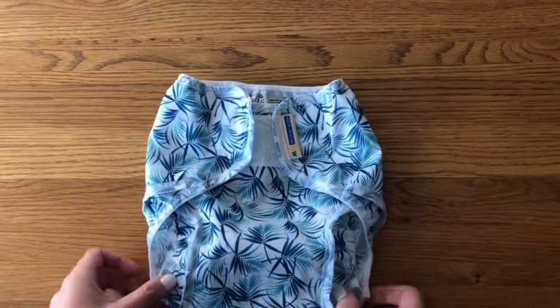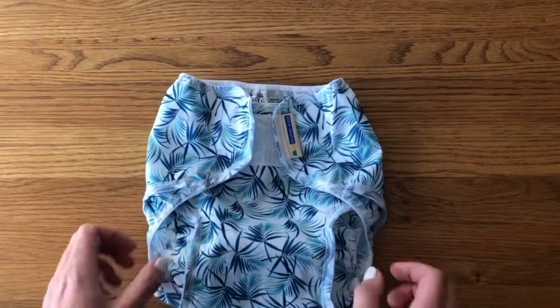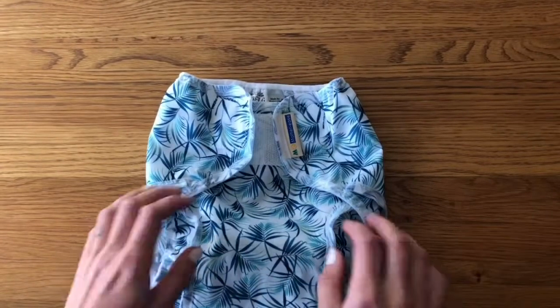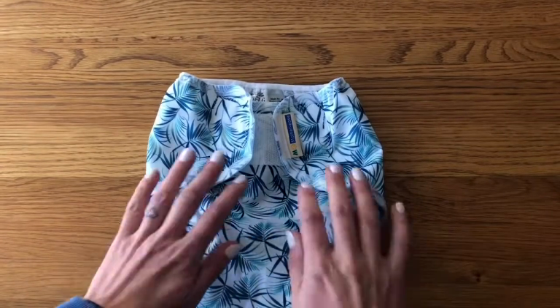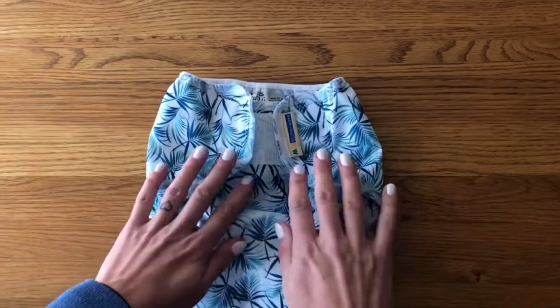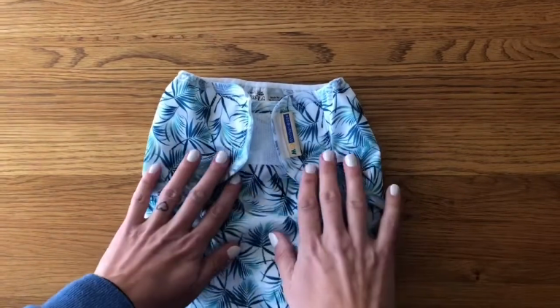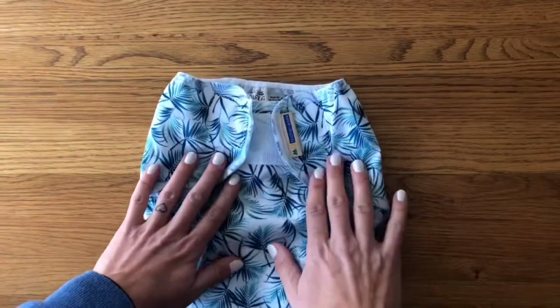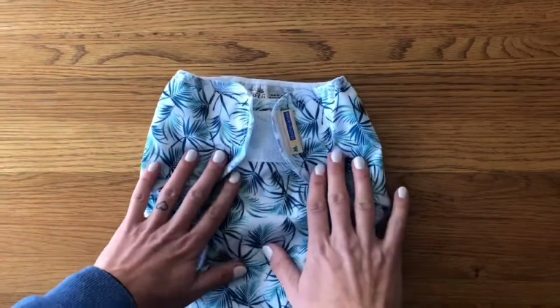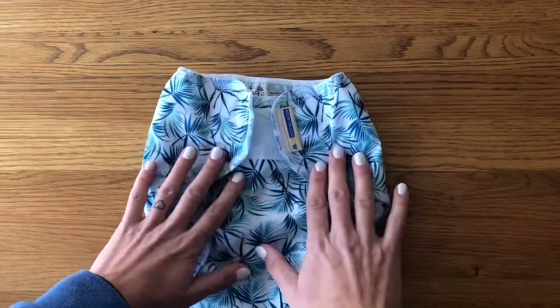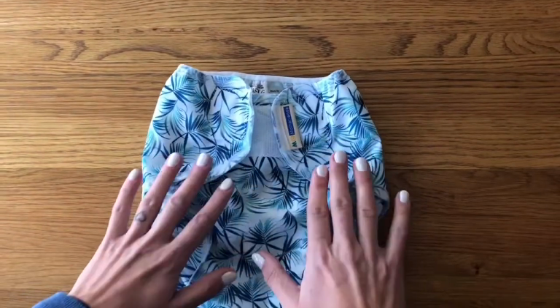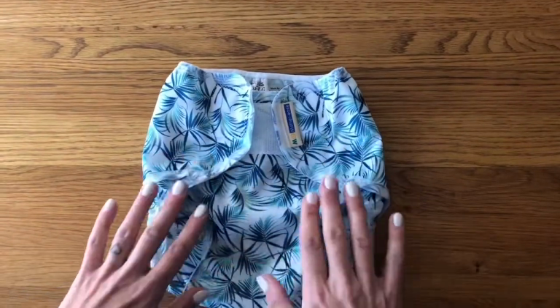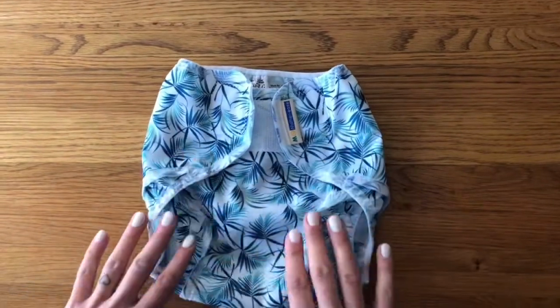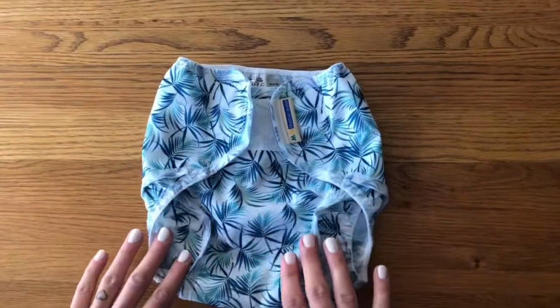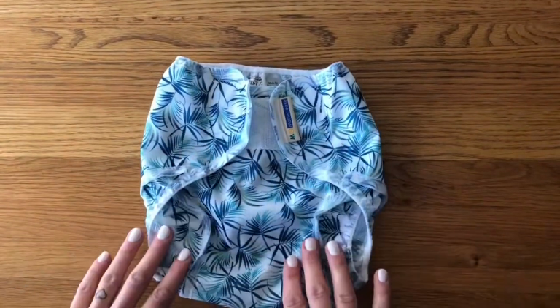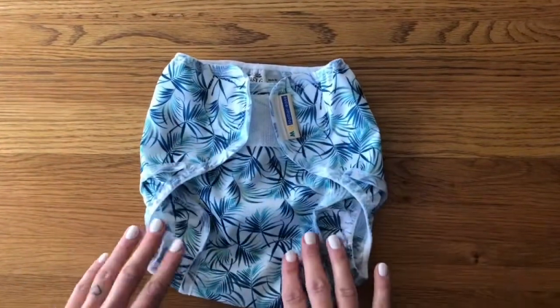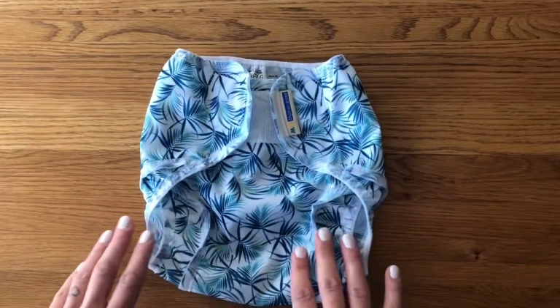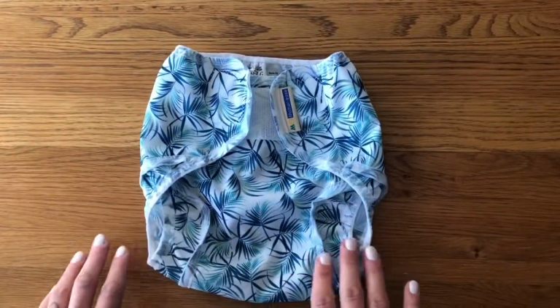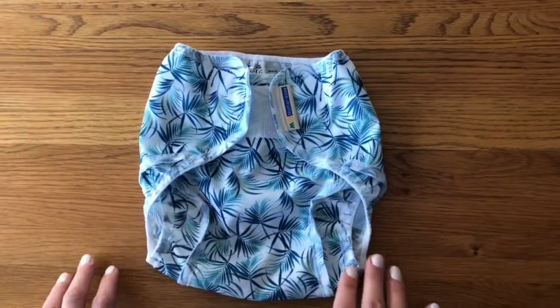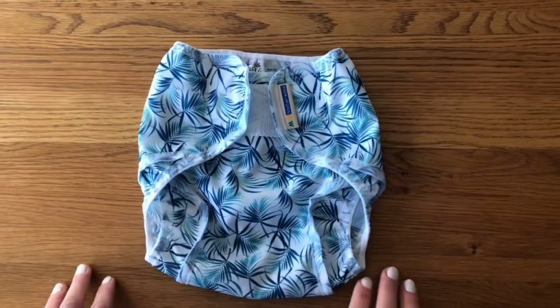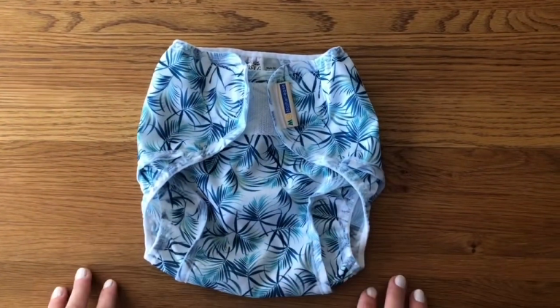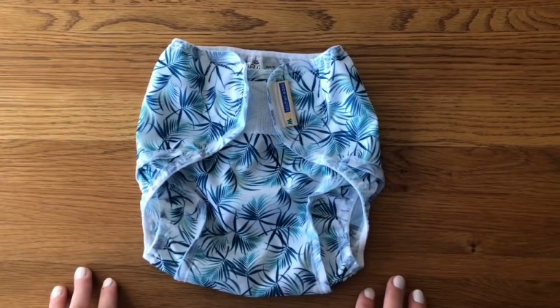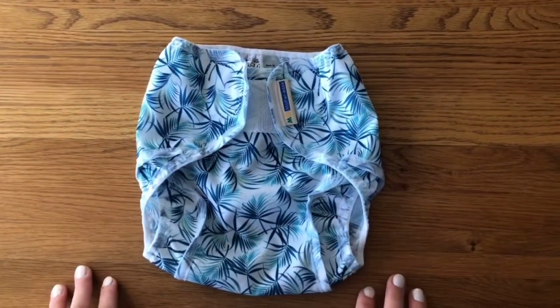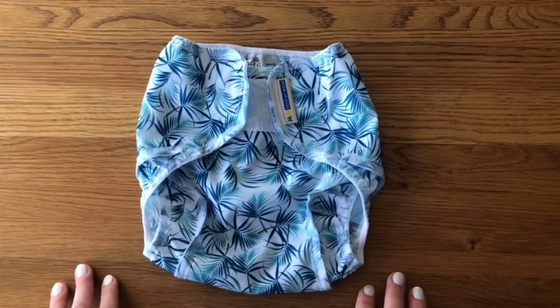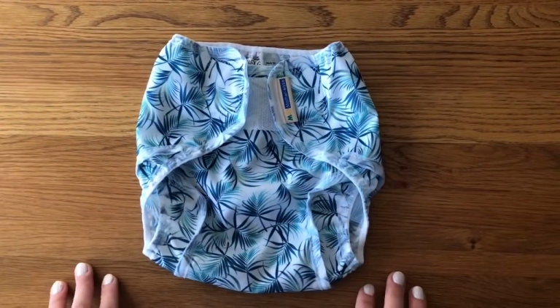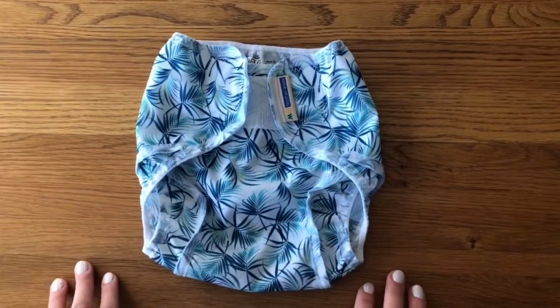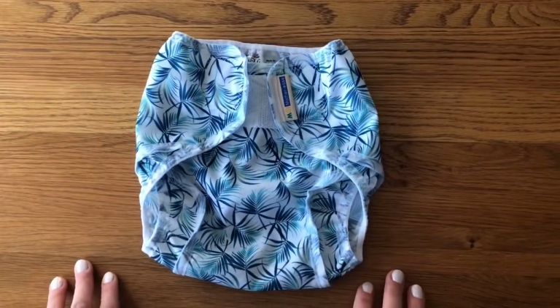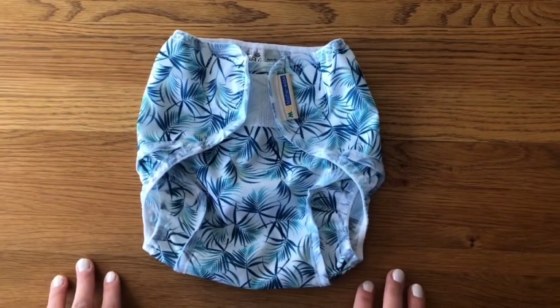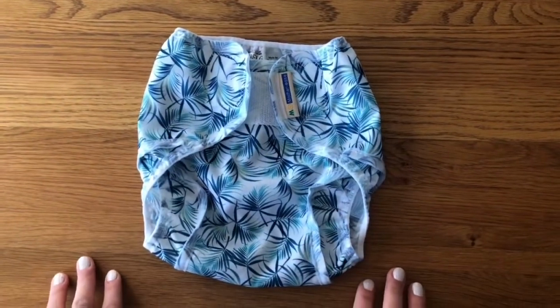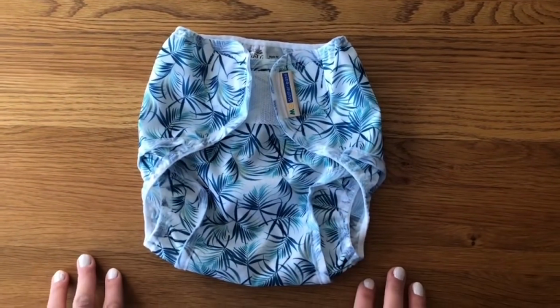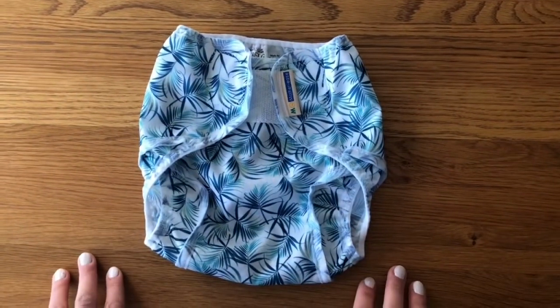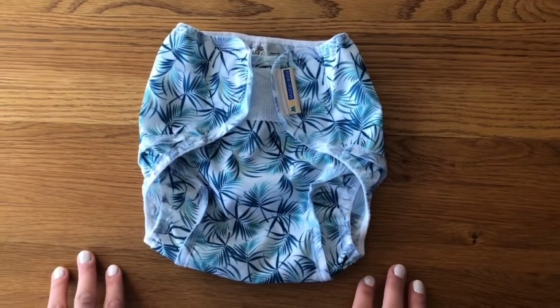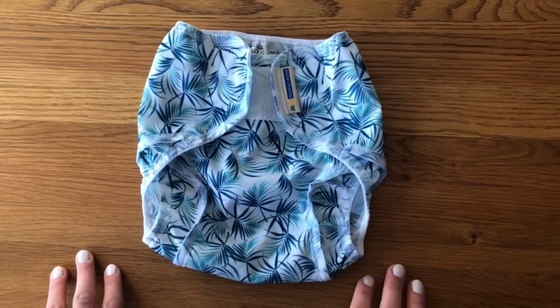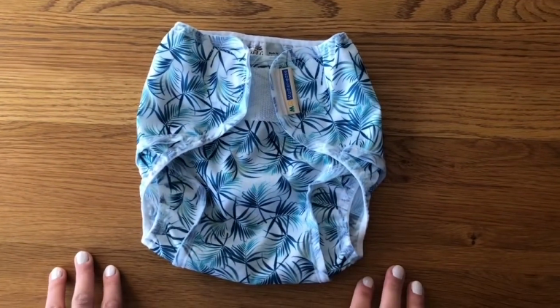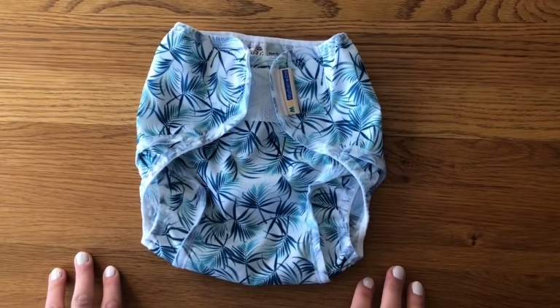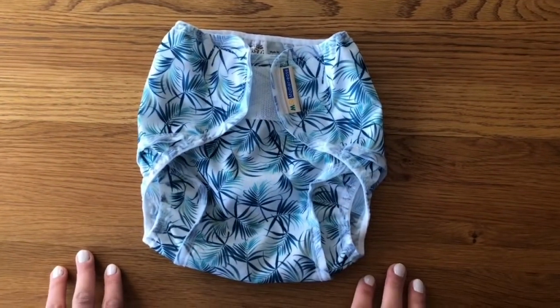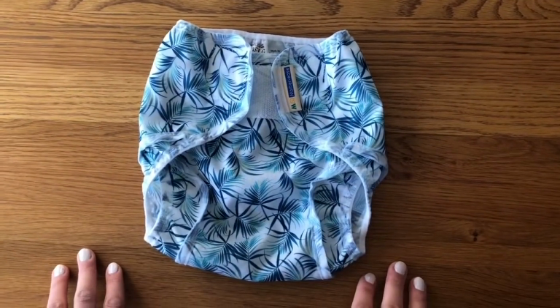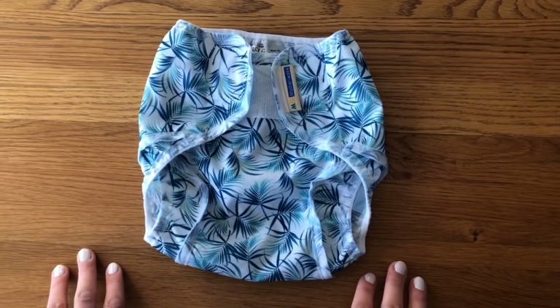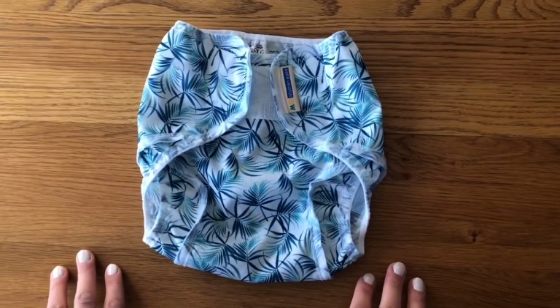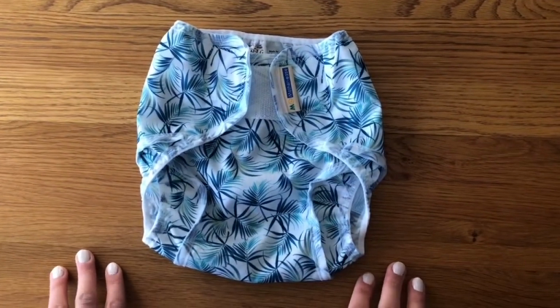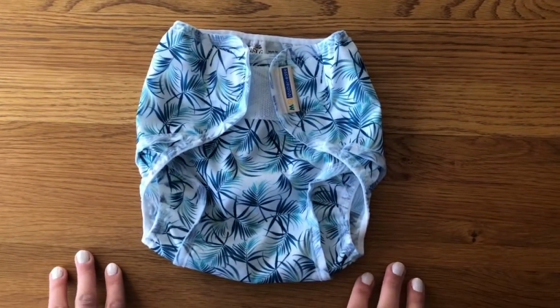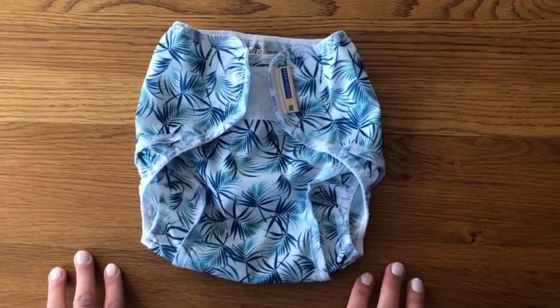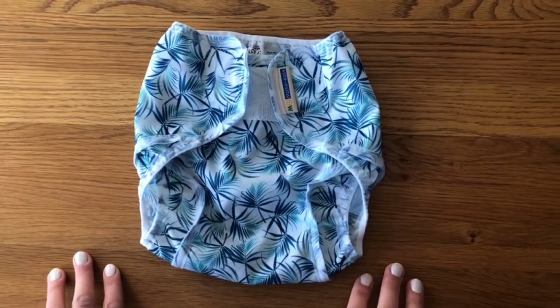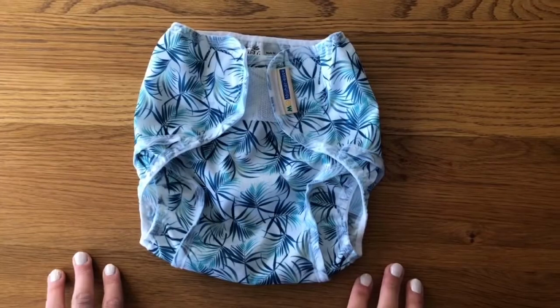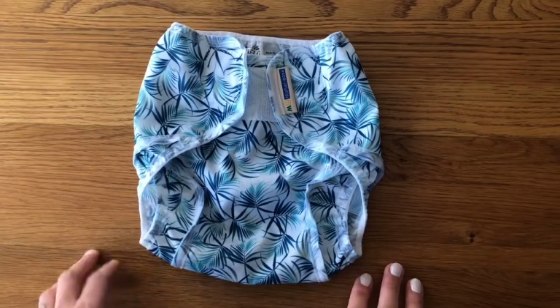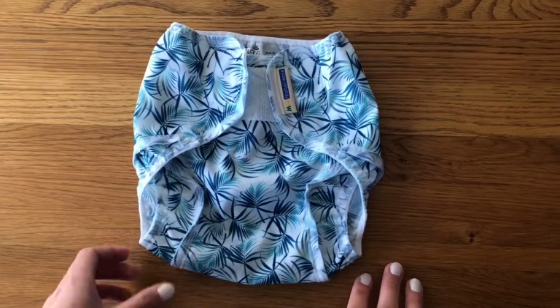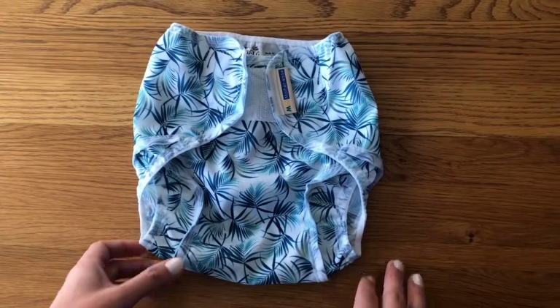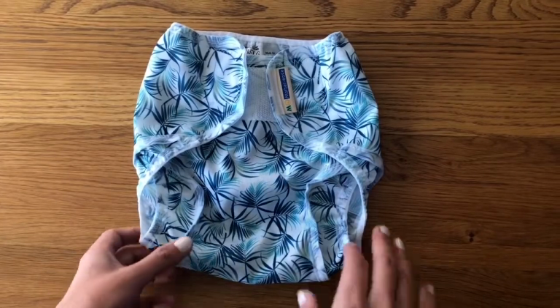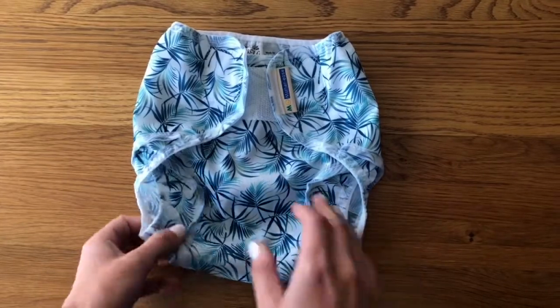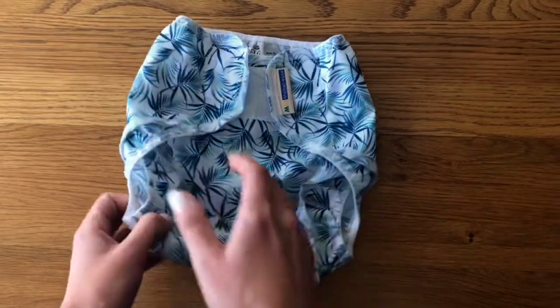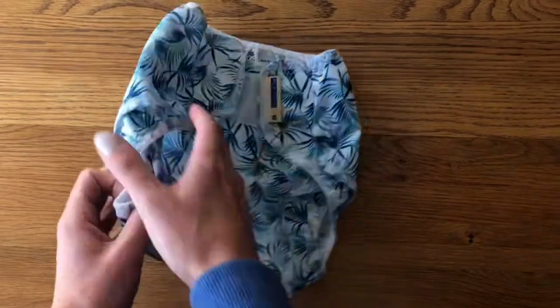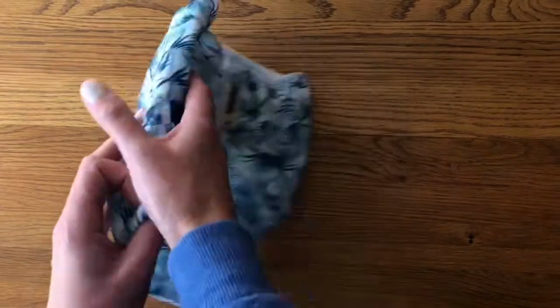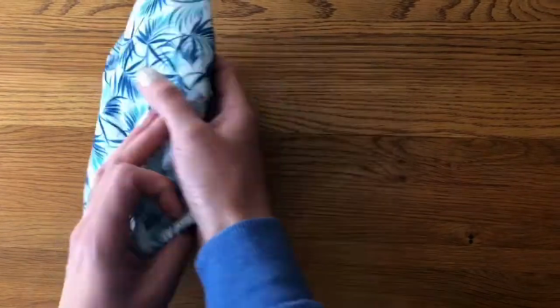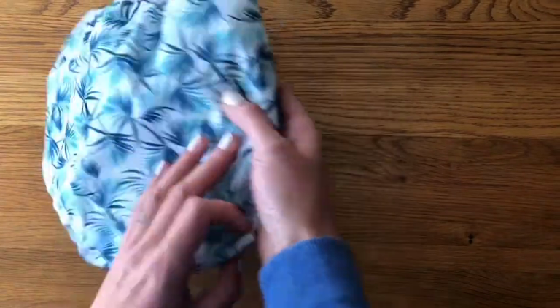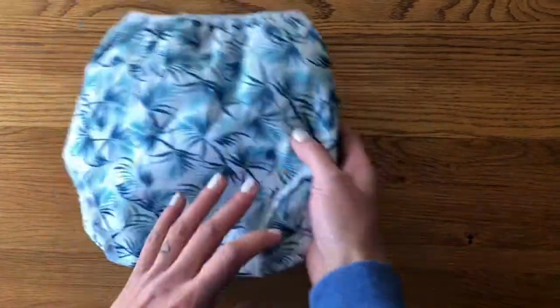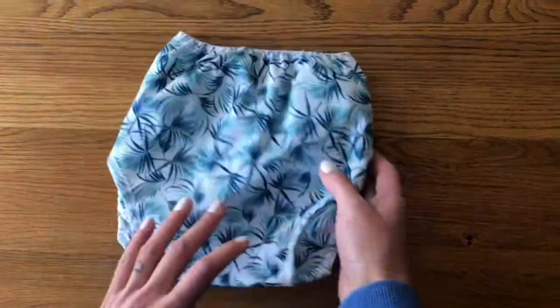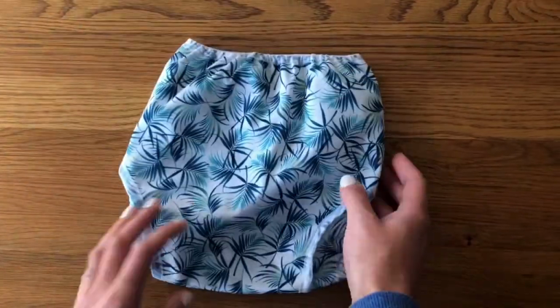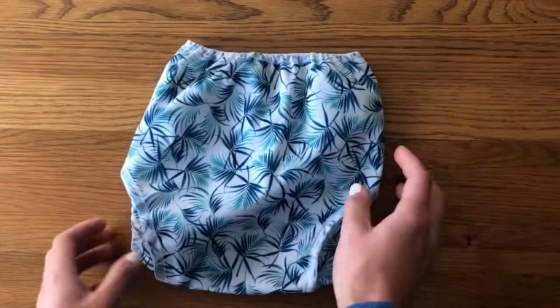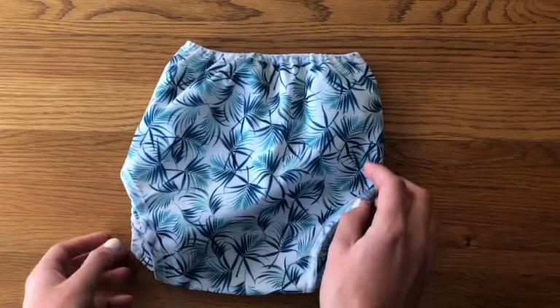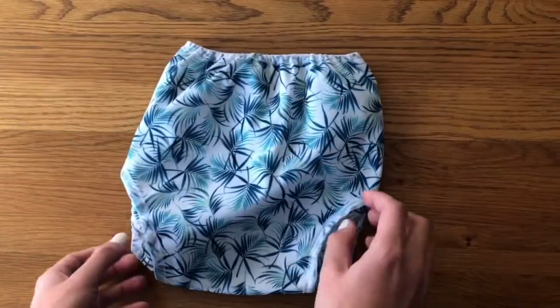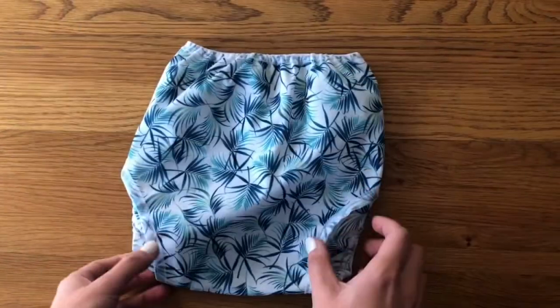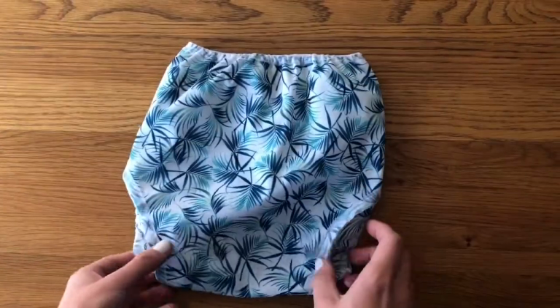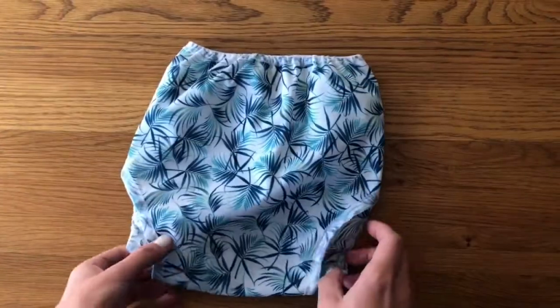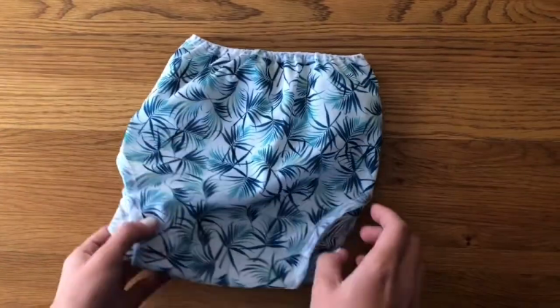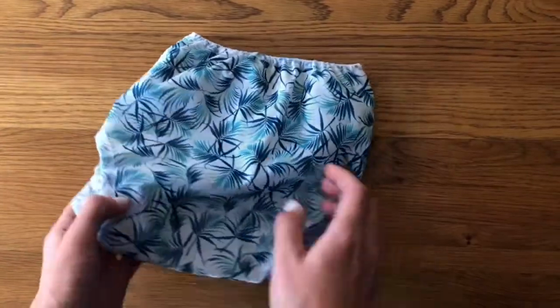Like all Moverese nappies, it comes in a smaller range of prints than some of the major brands. But there's still plenty of options.